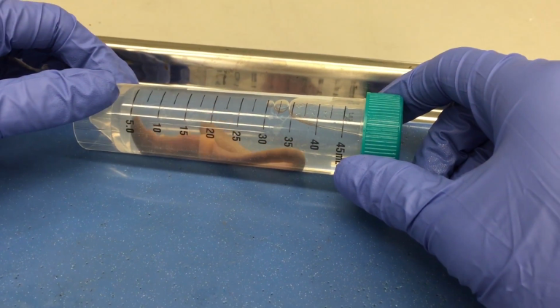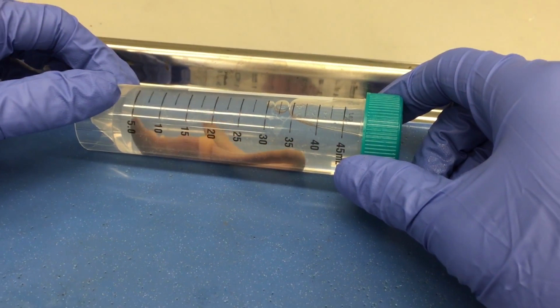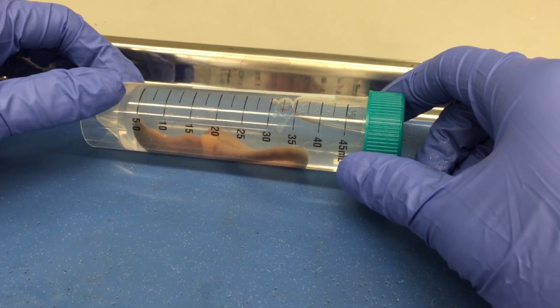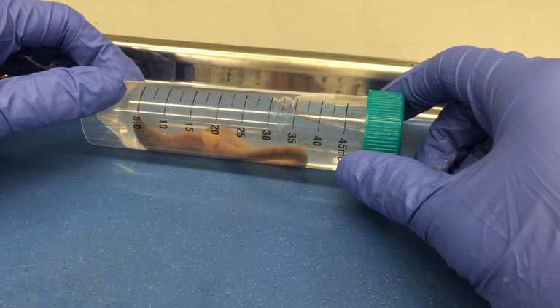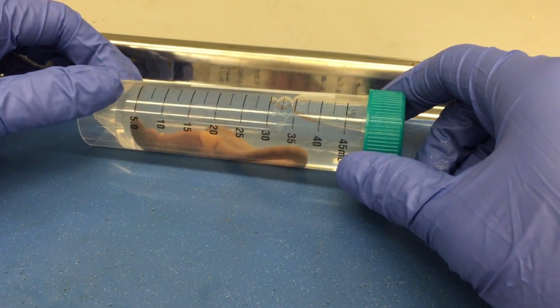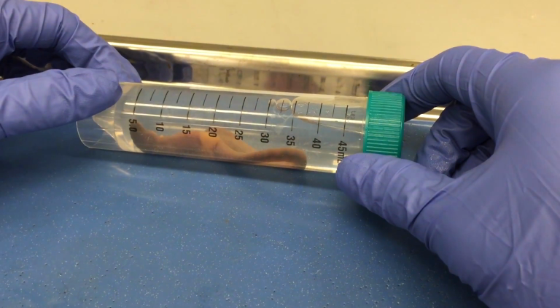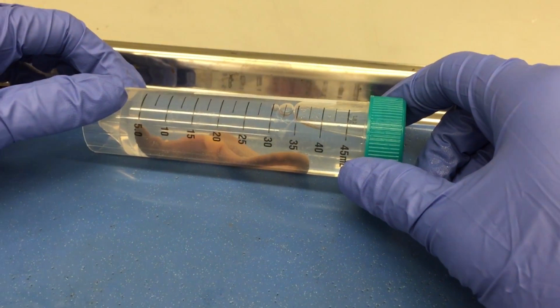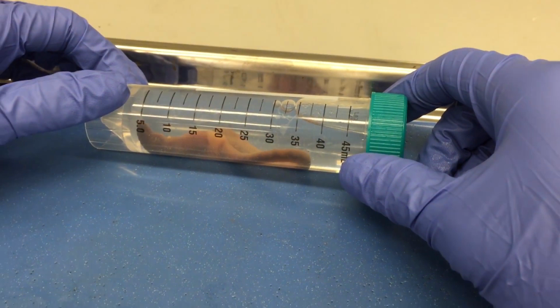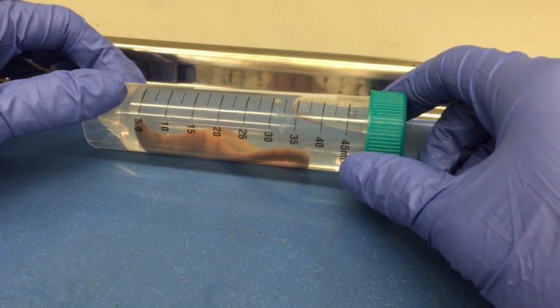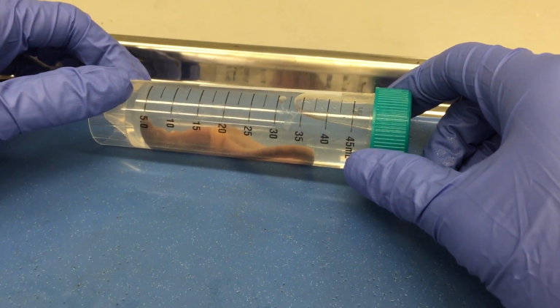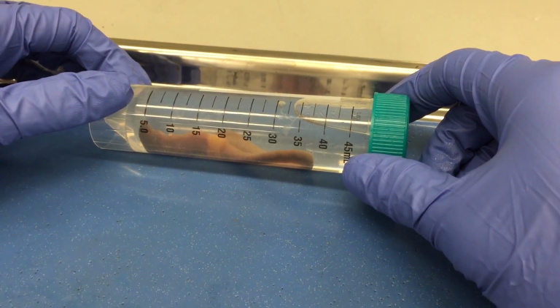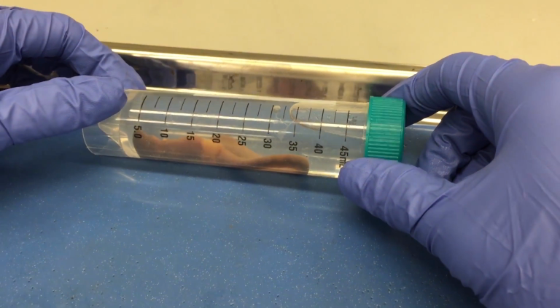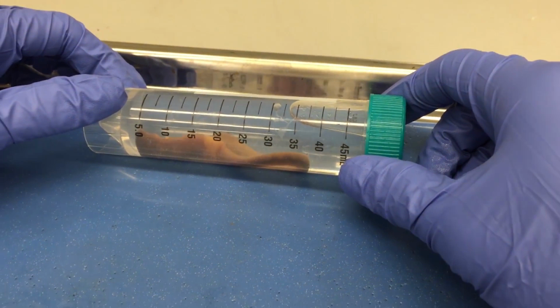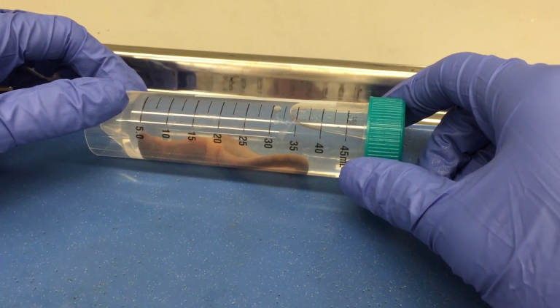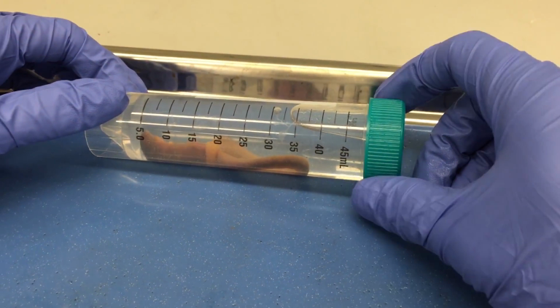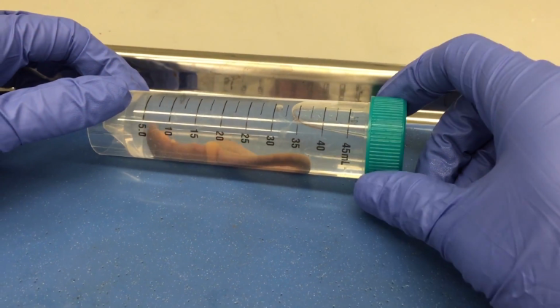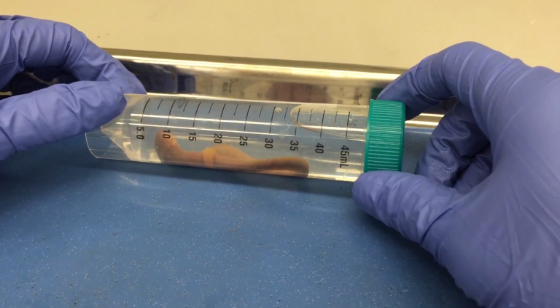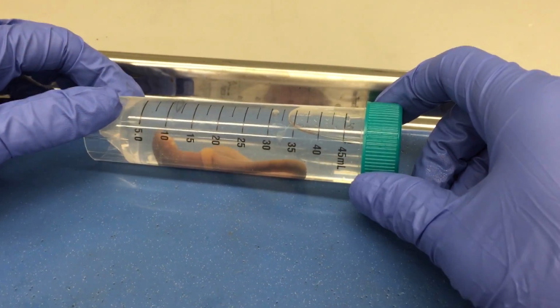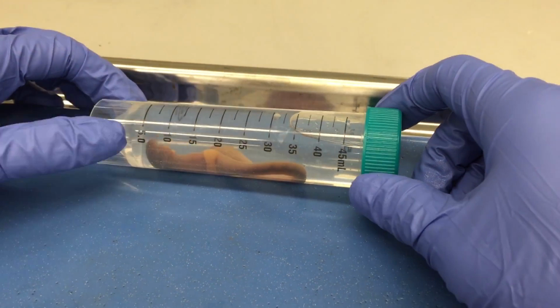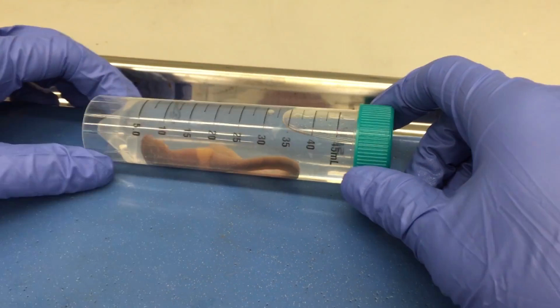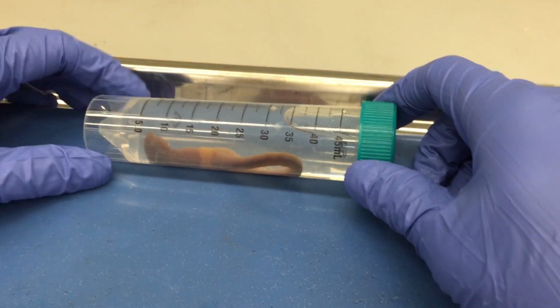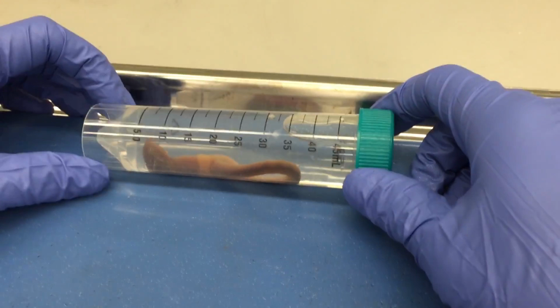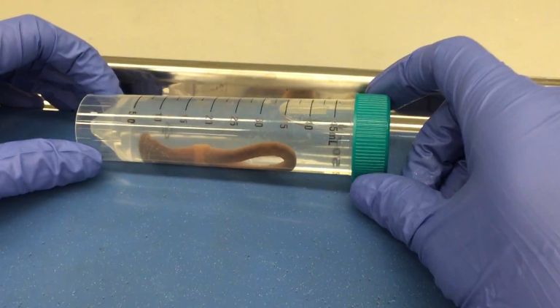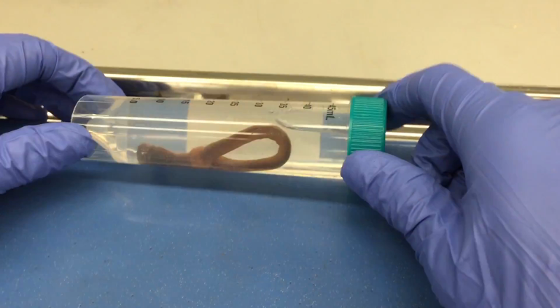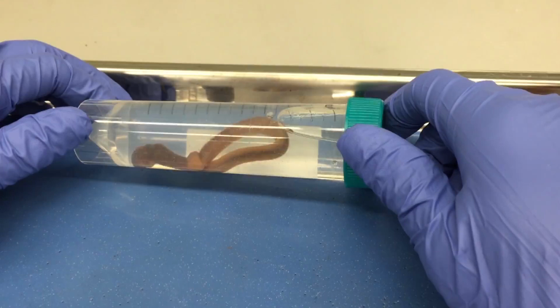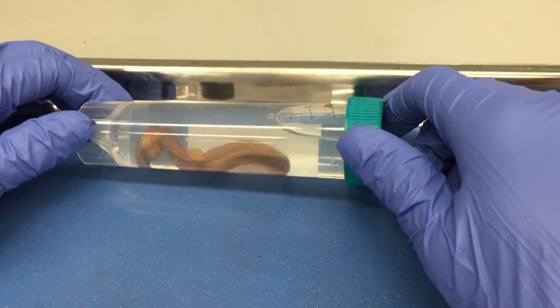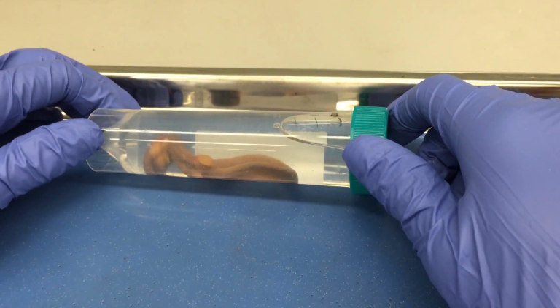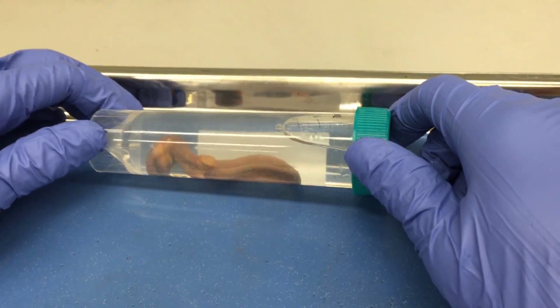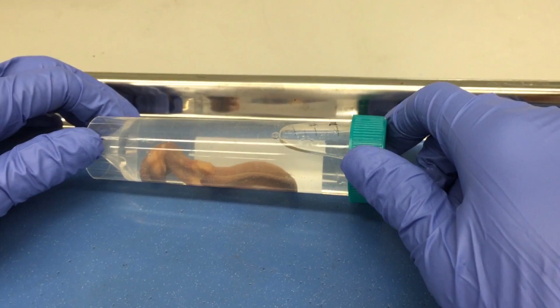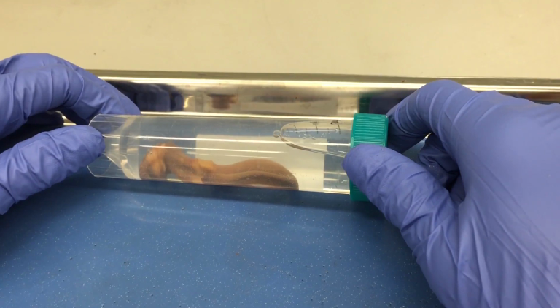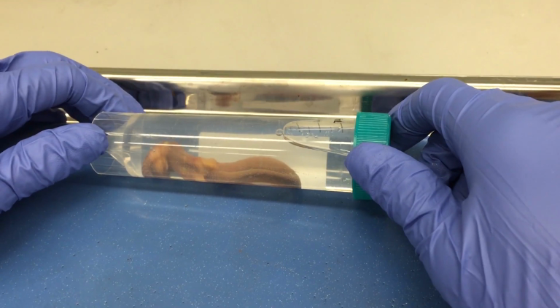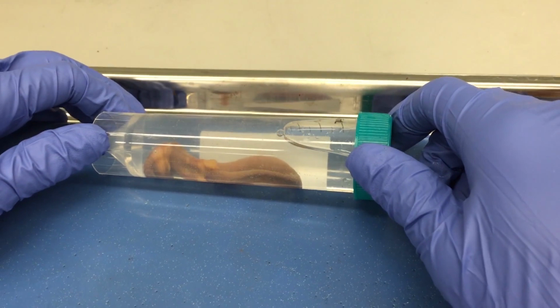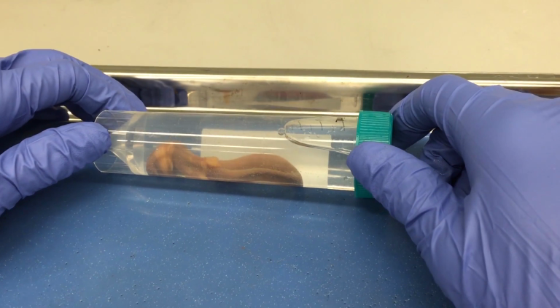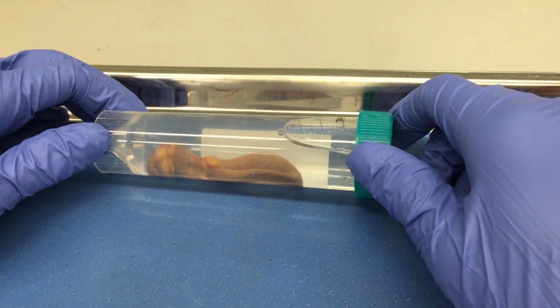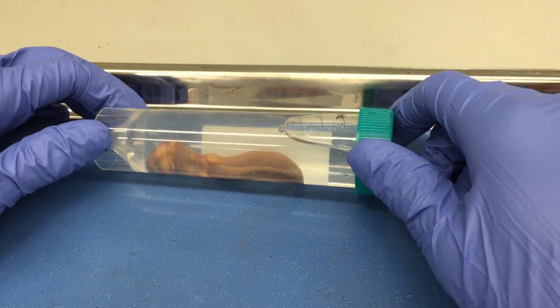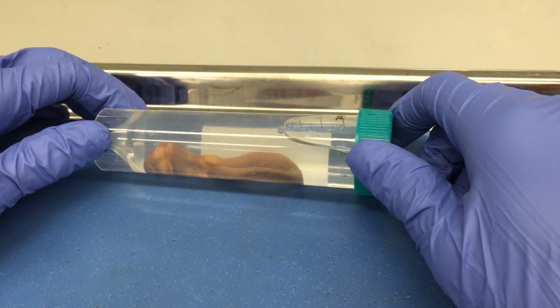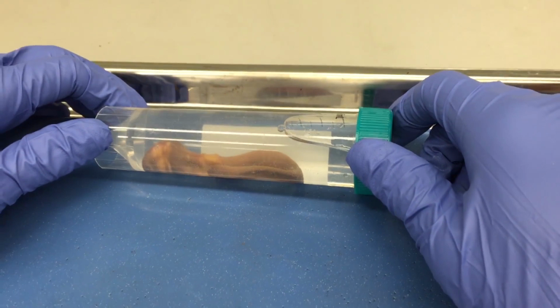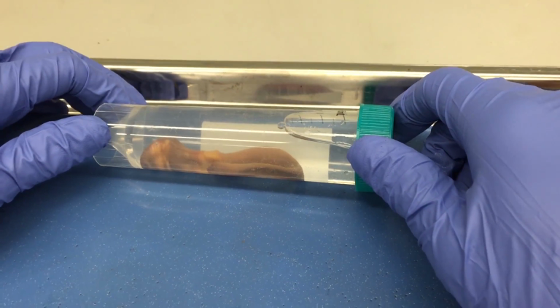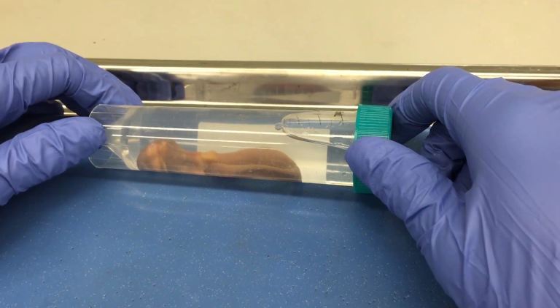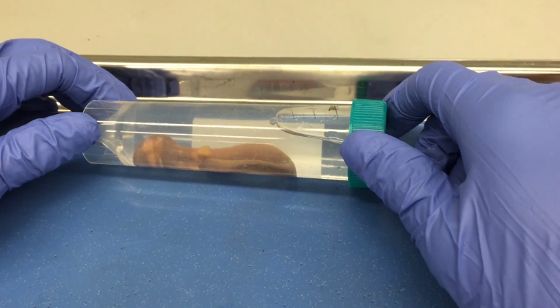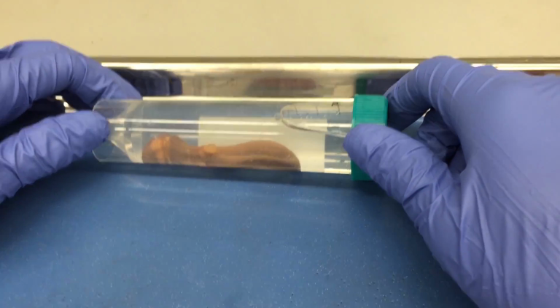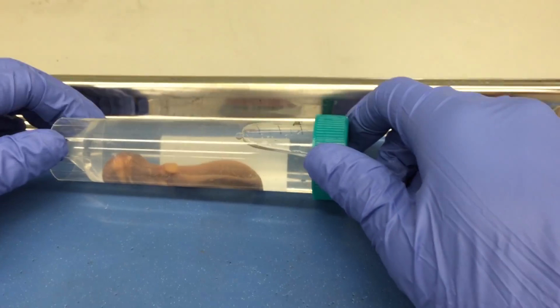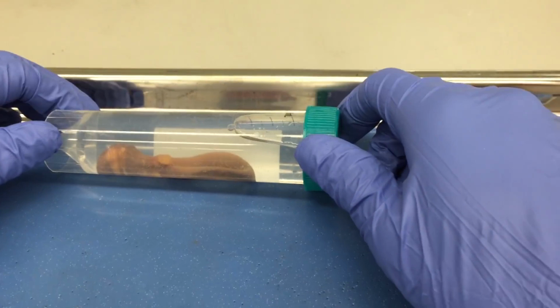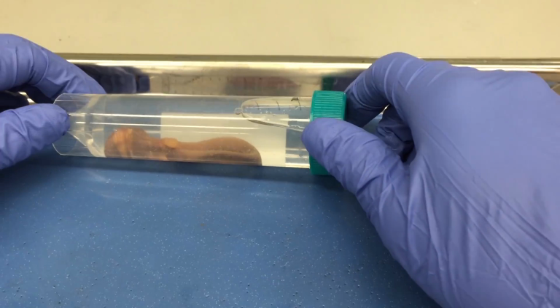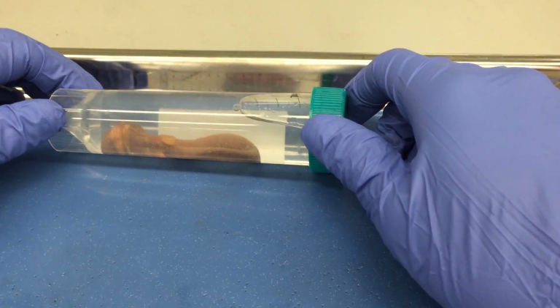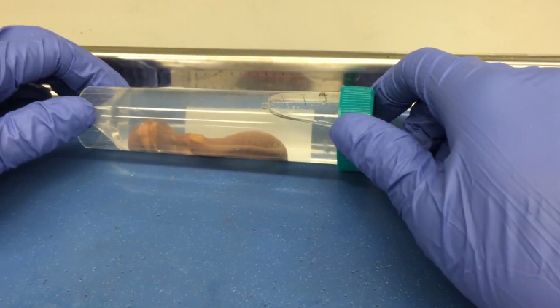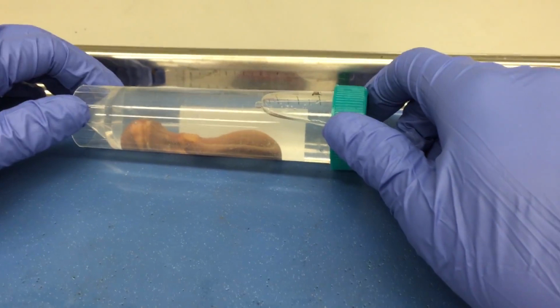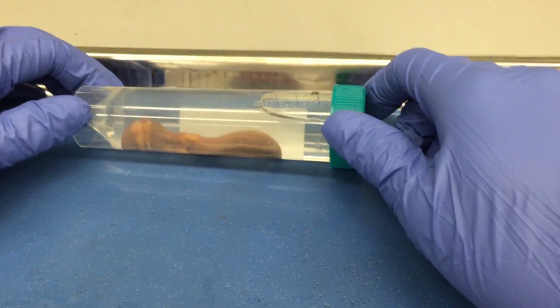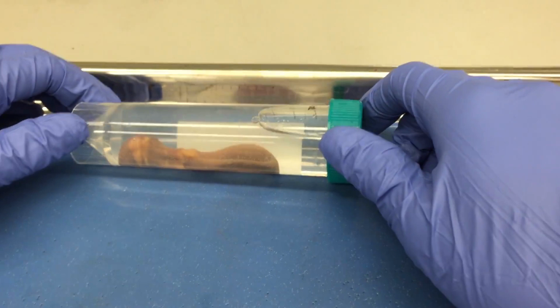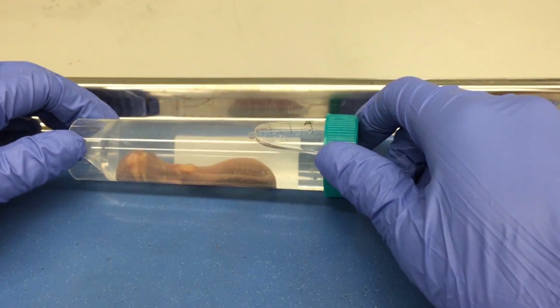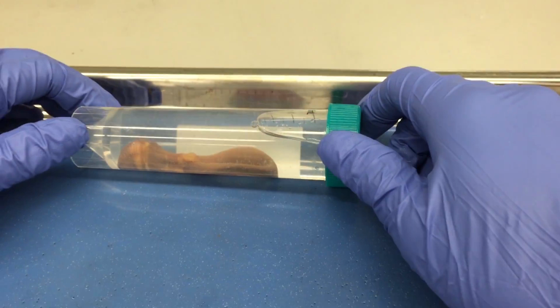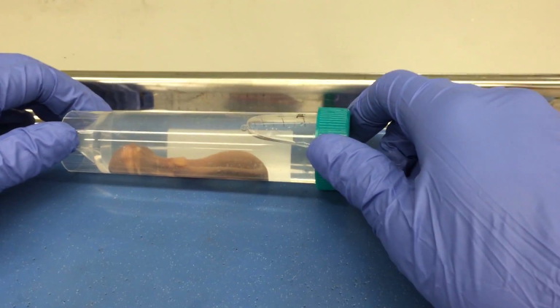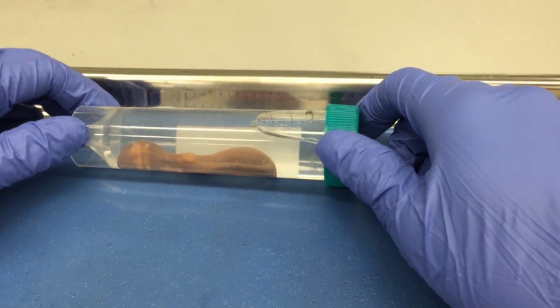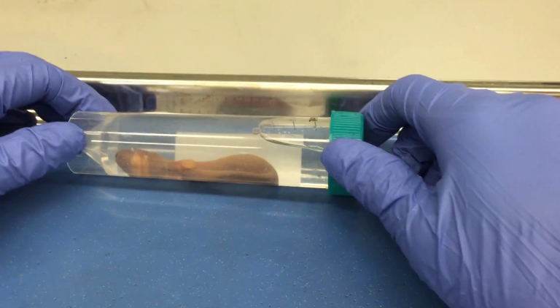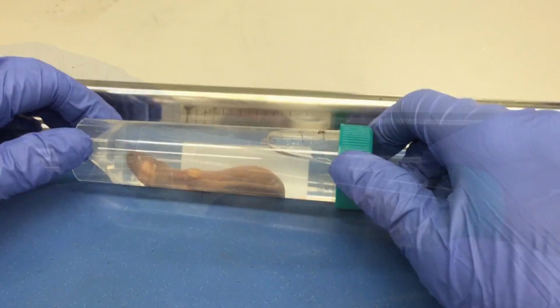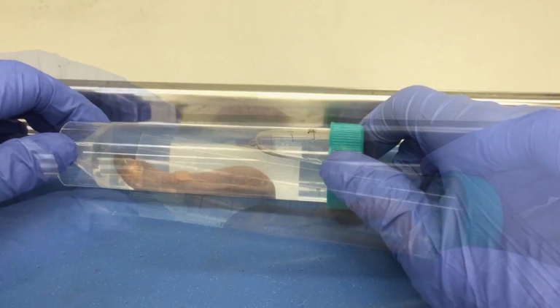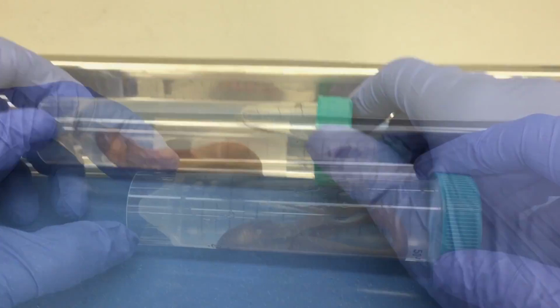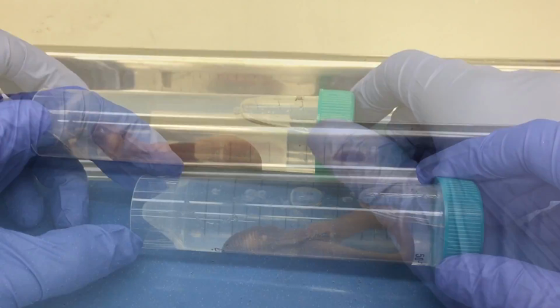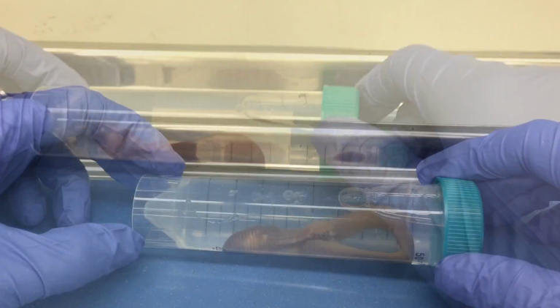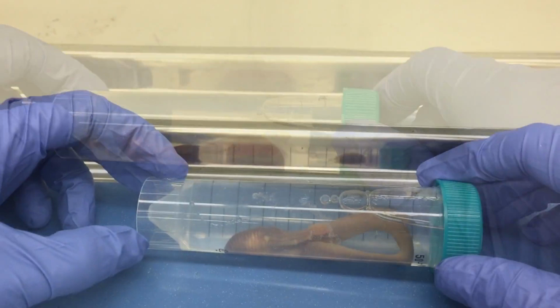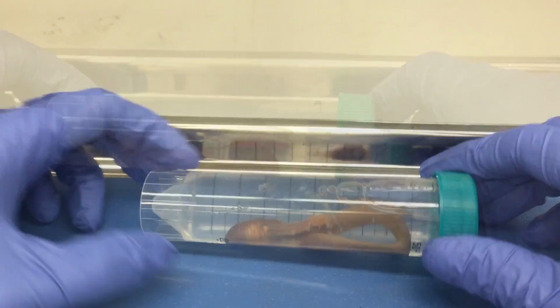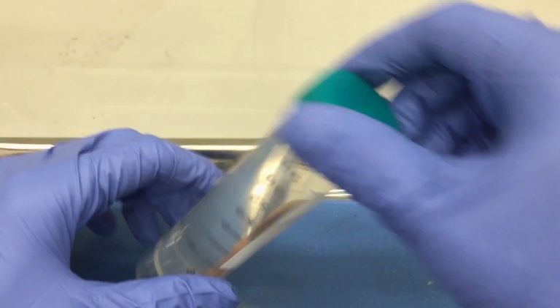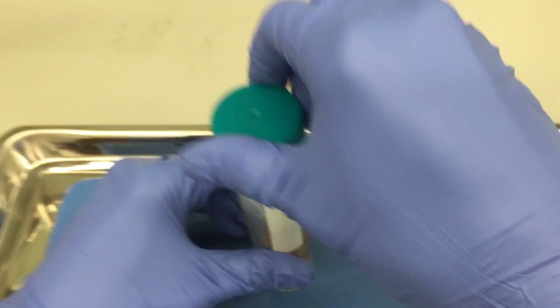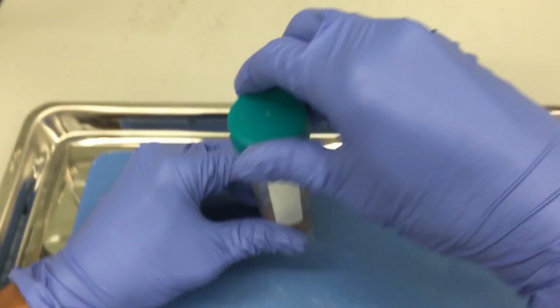Do not leave the worm in the ethanol for too long, or you will over-anesthetize it and you won't get any good data for your contractions.